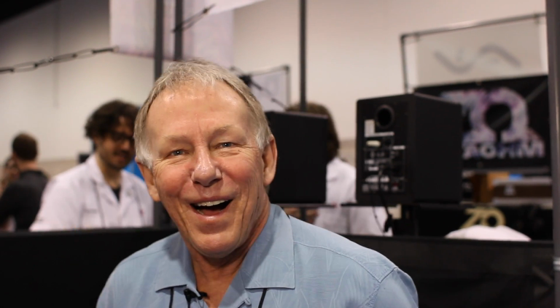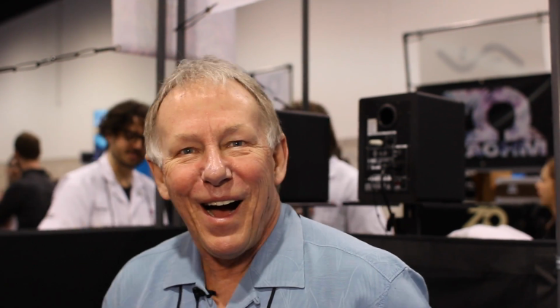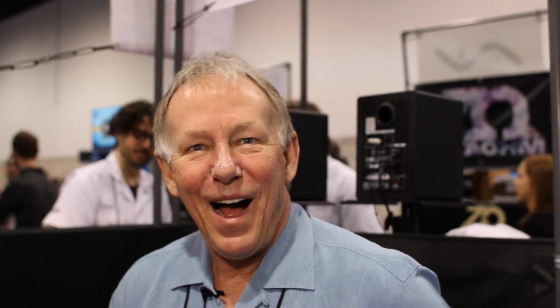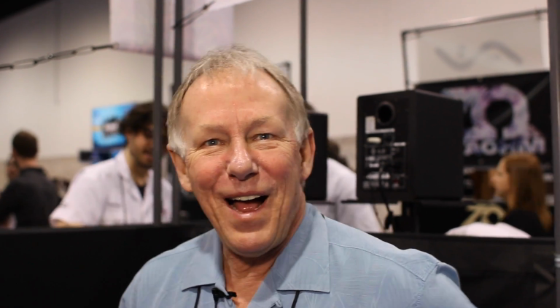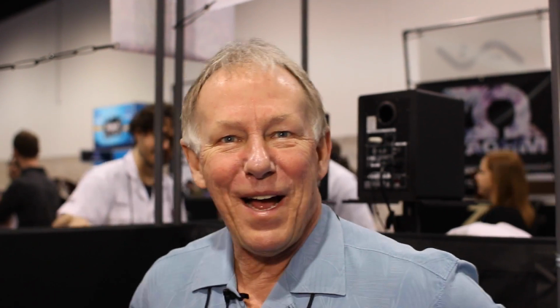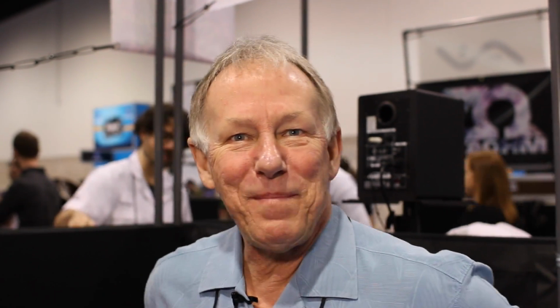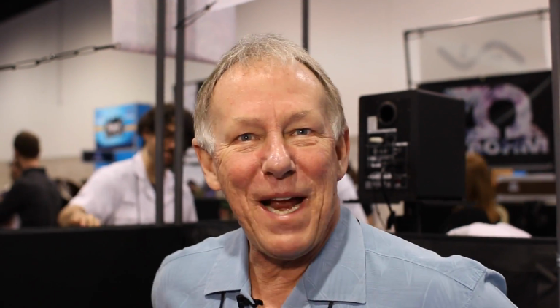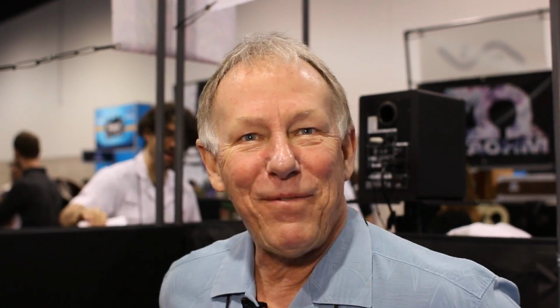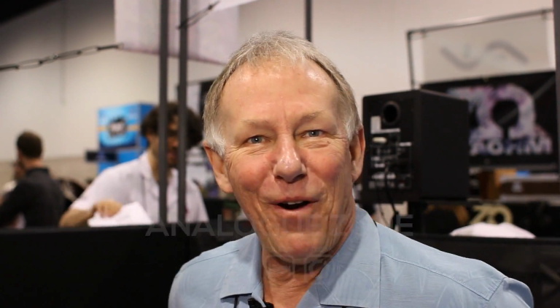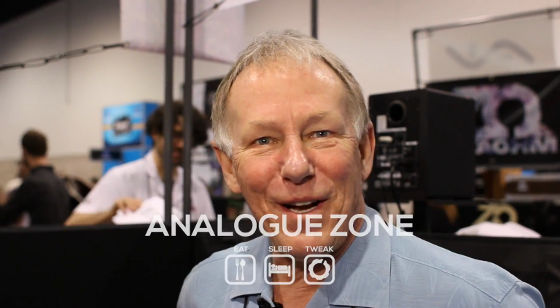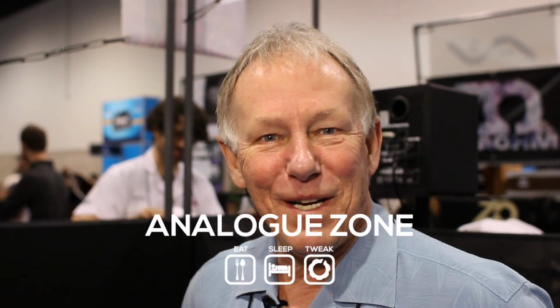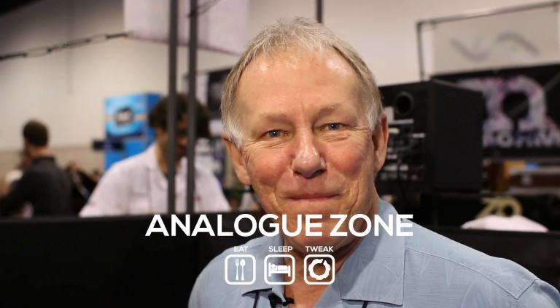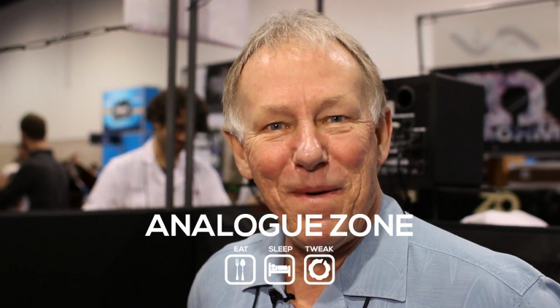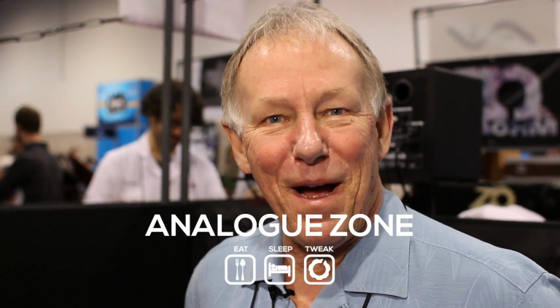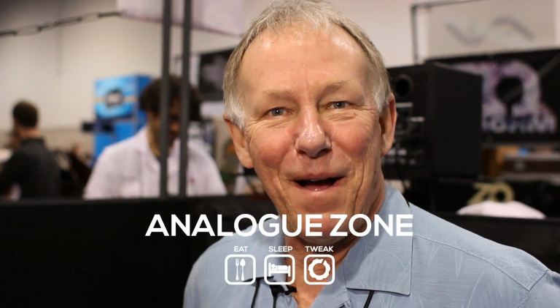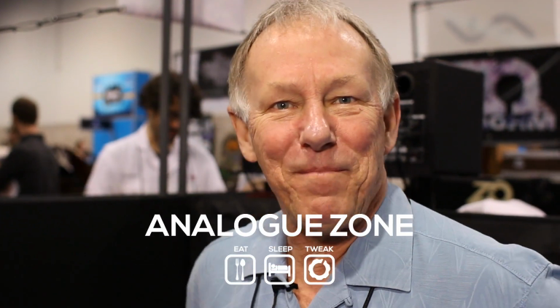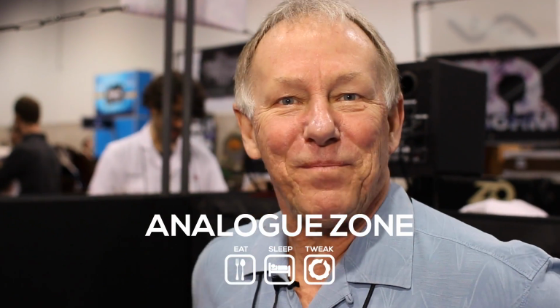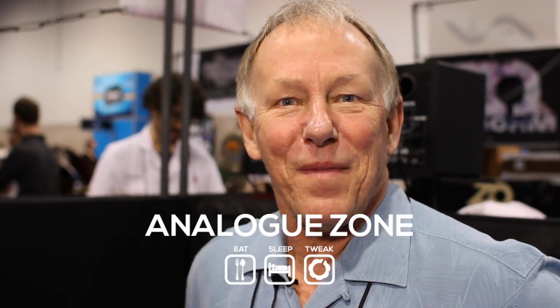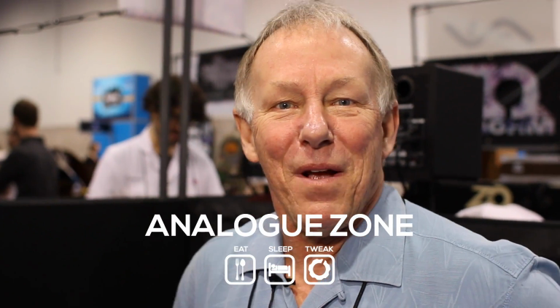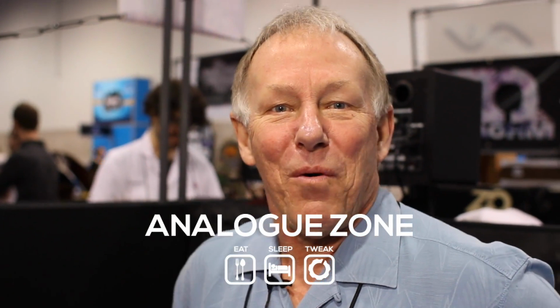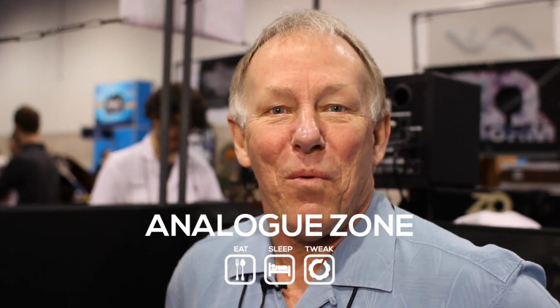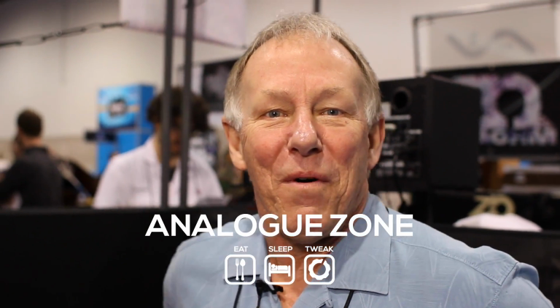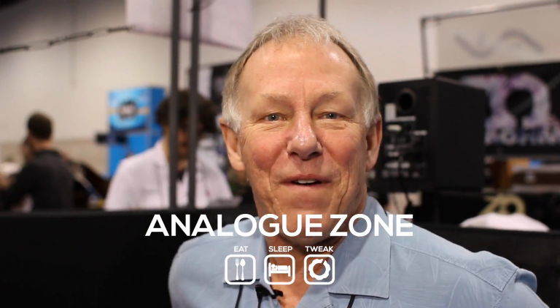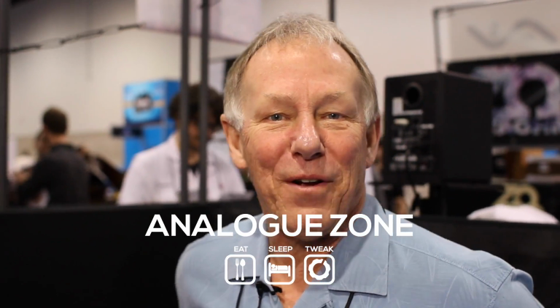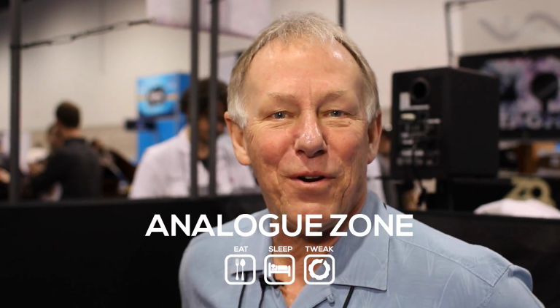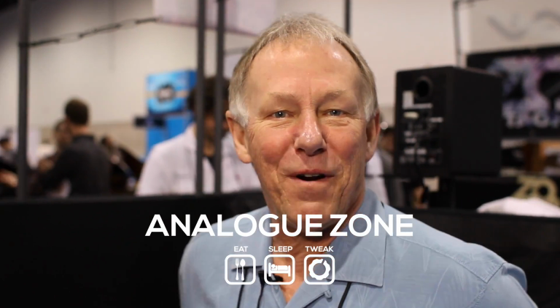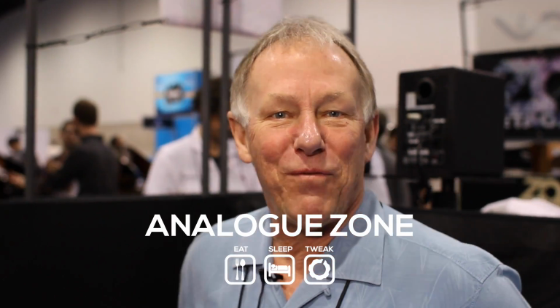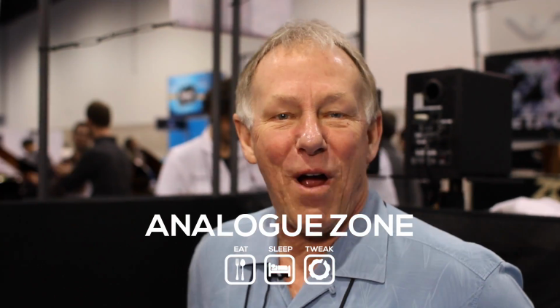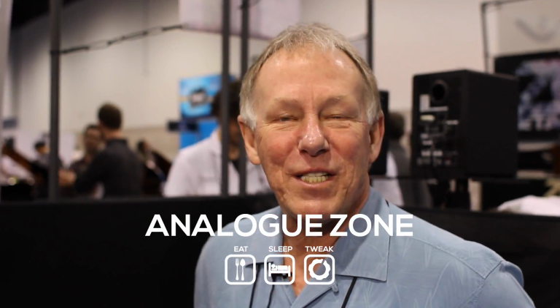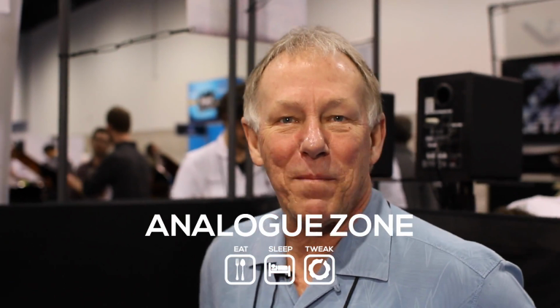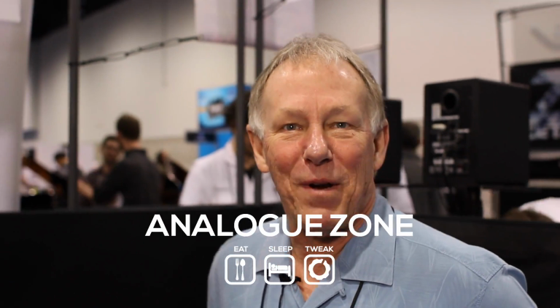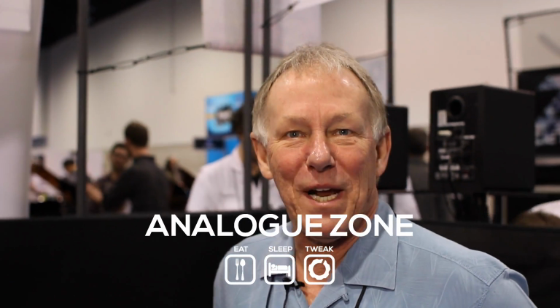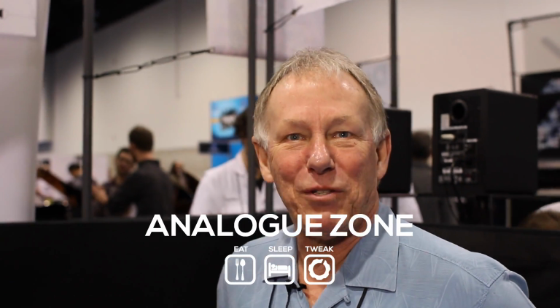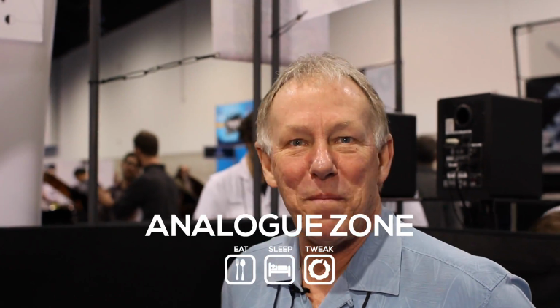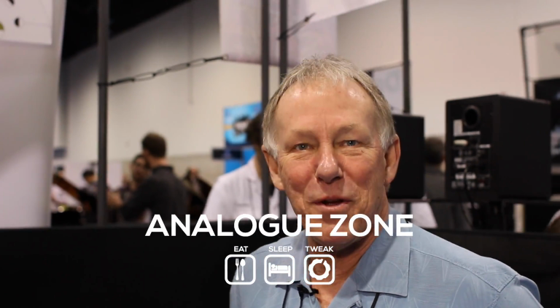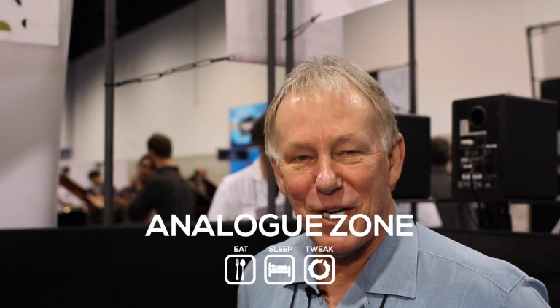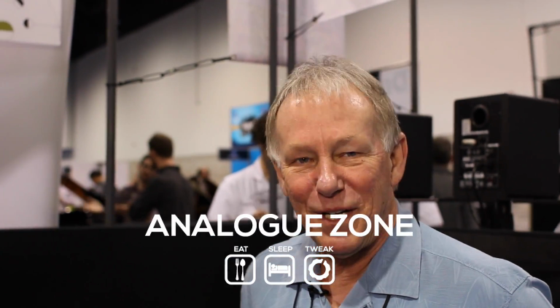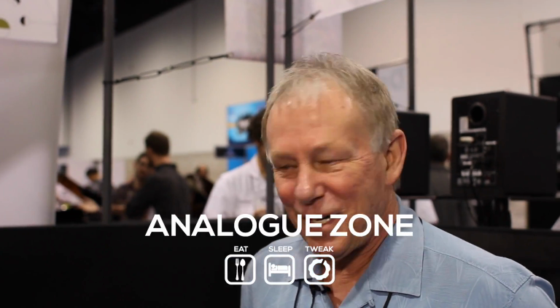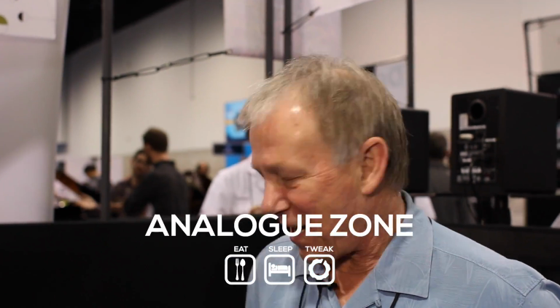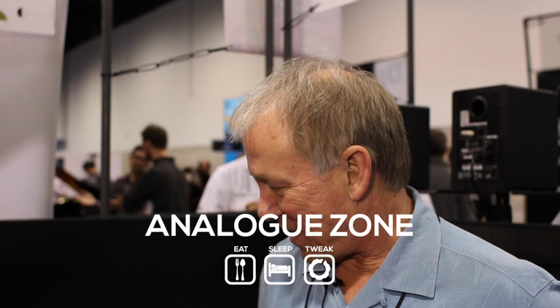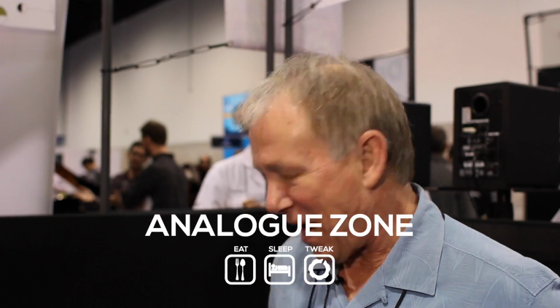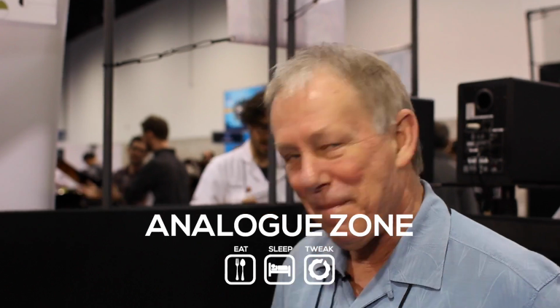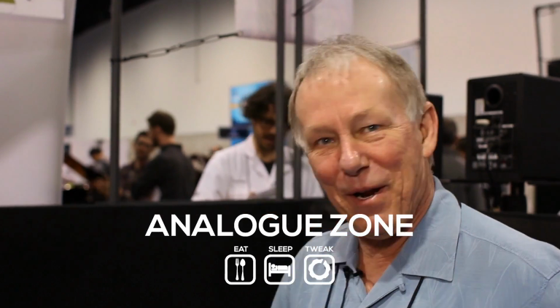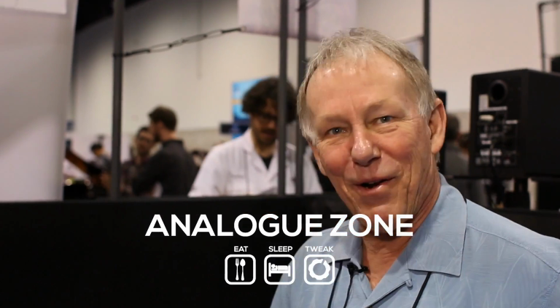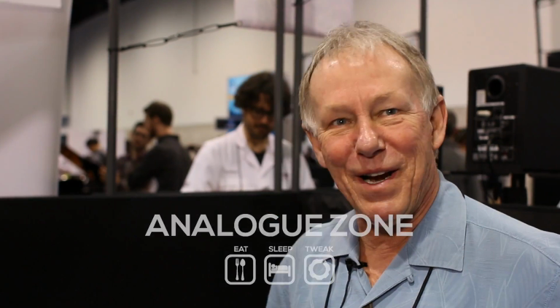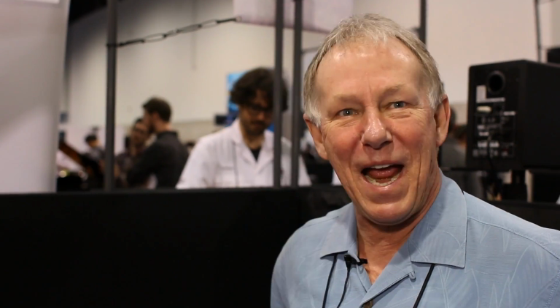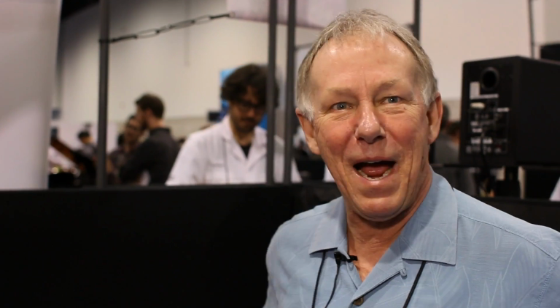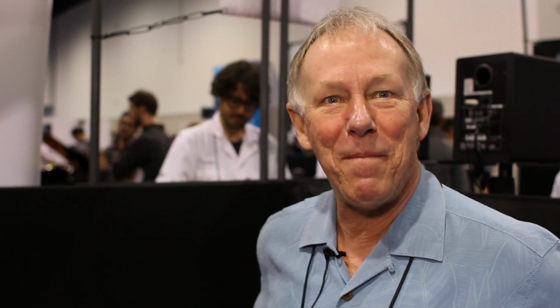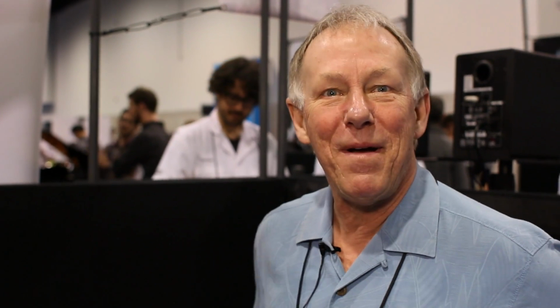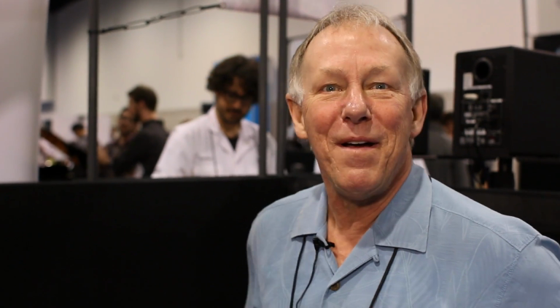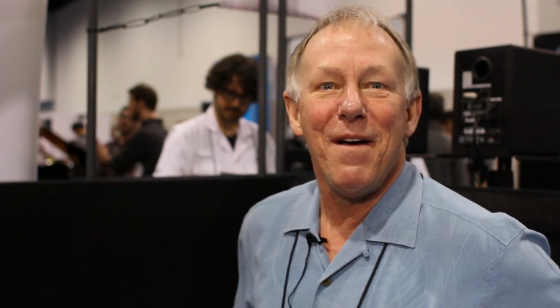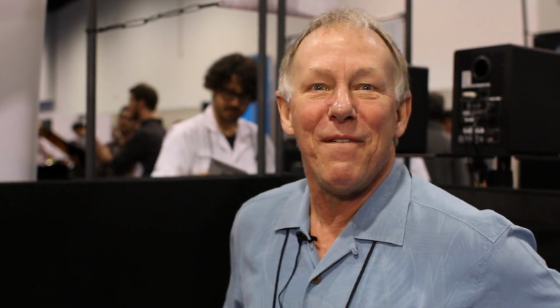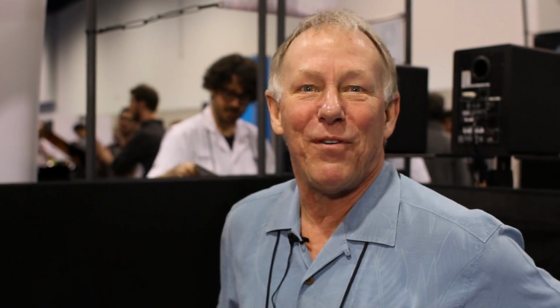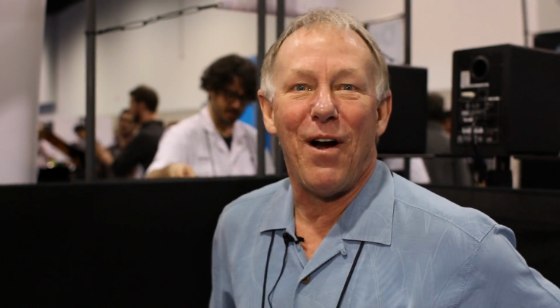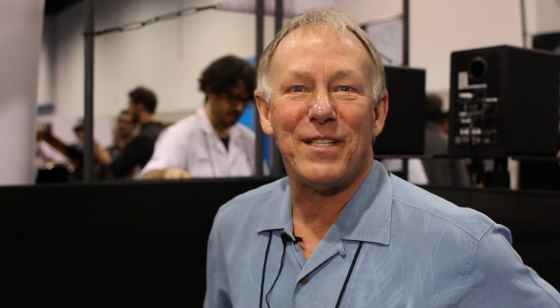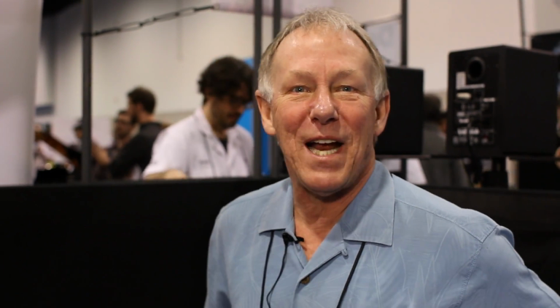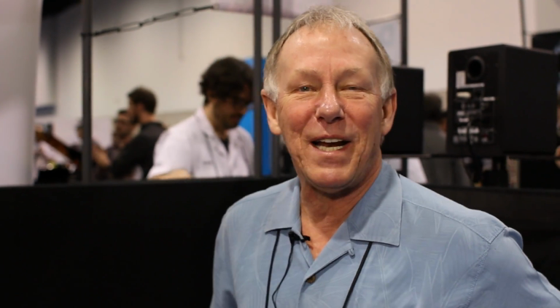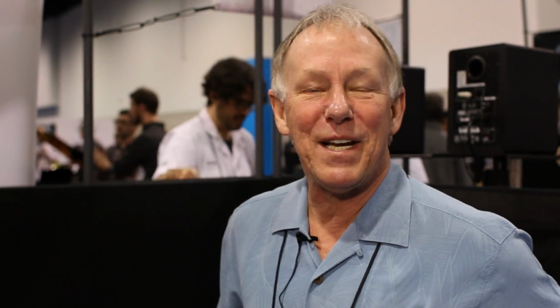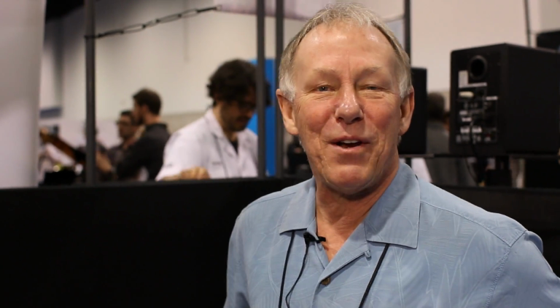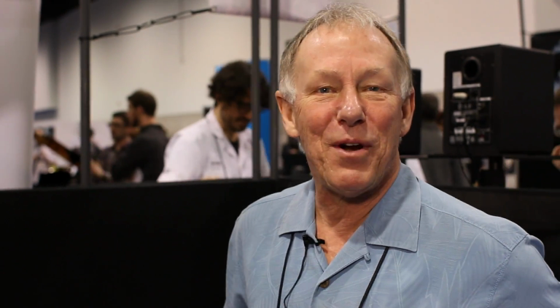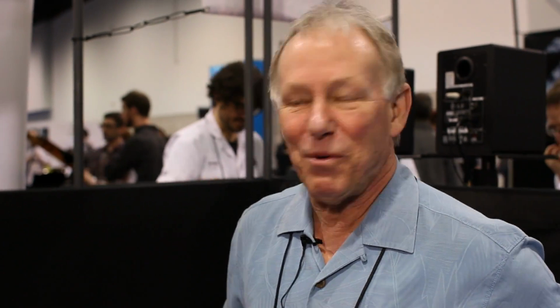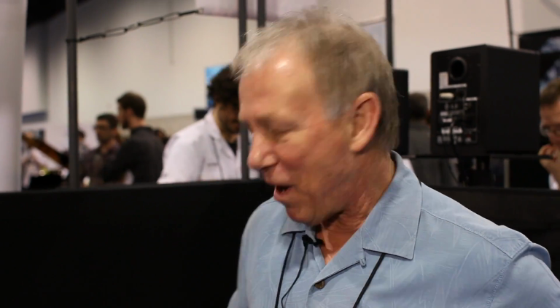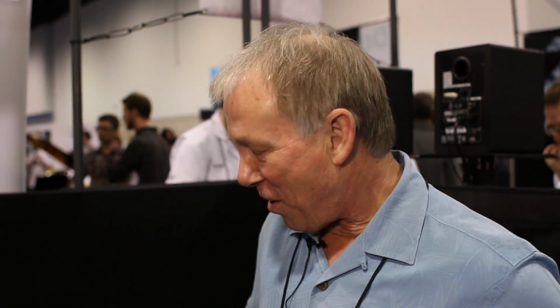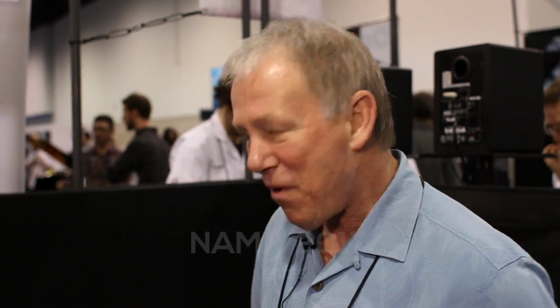Hi, I'm Dave Rossum, founder of Rossum Electromusic, and I'm here at NAMM for our second year in a row.